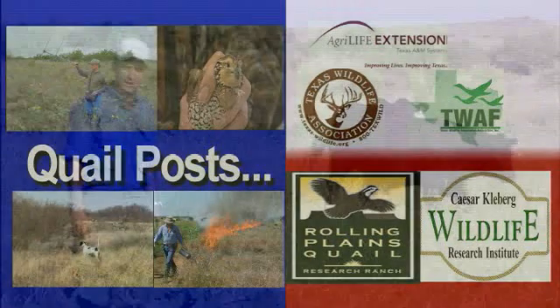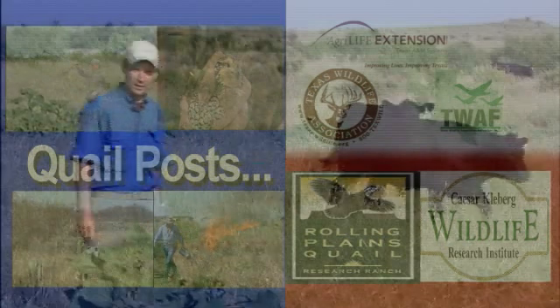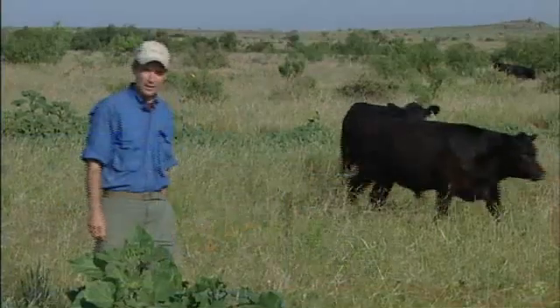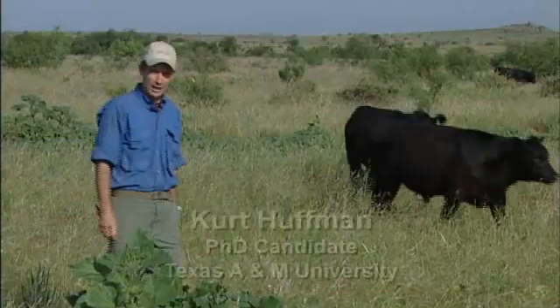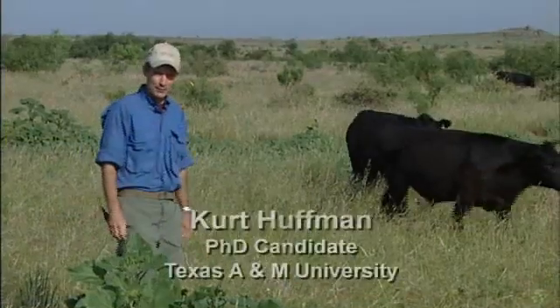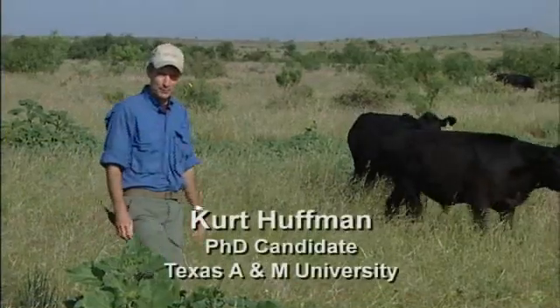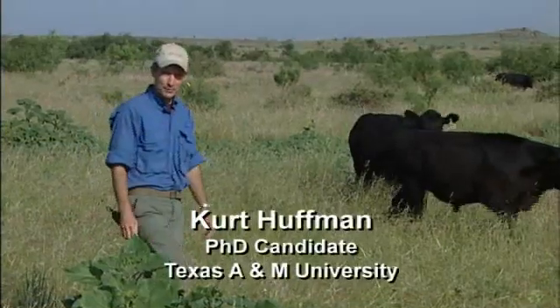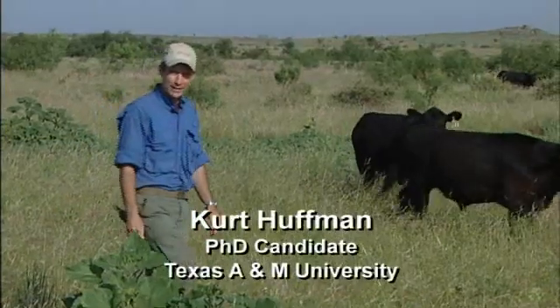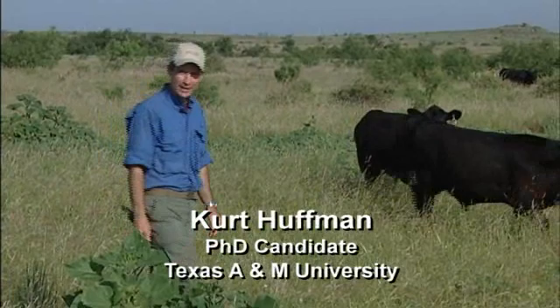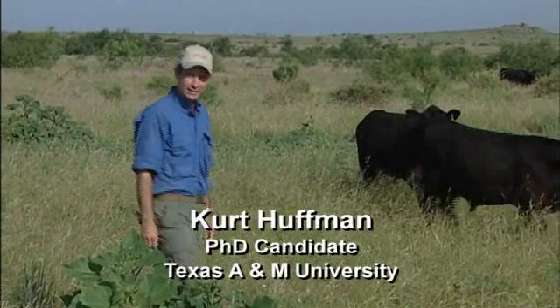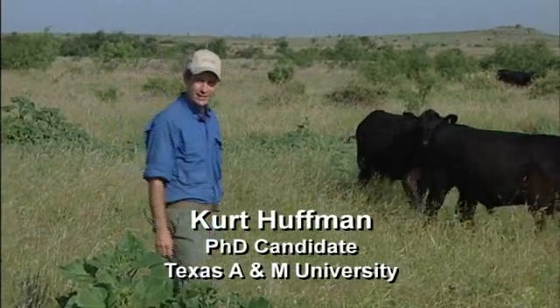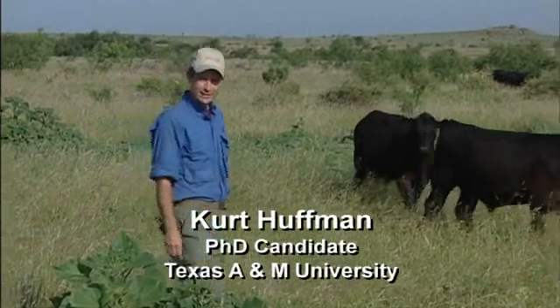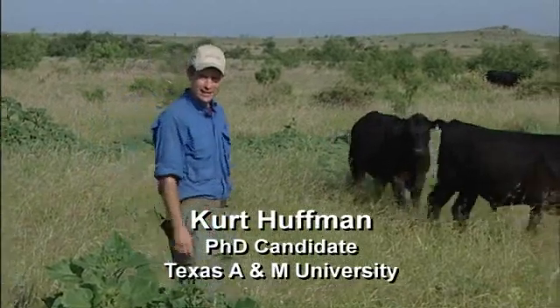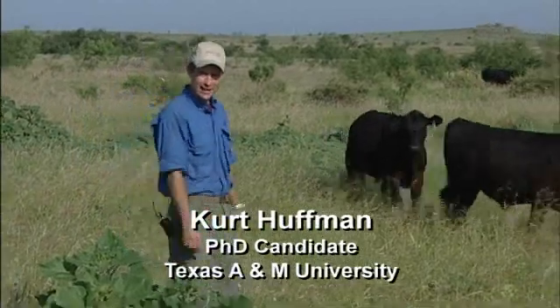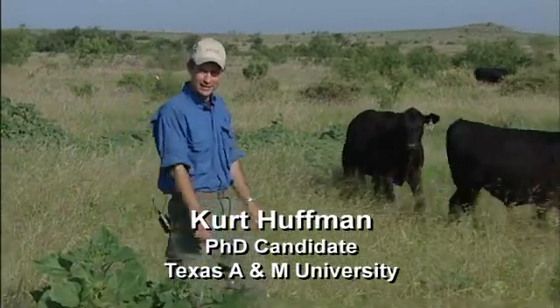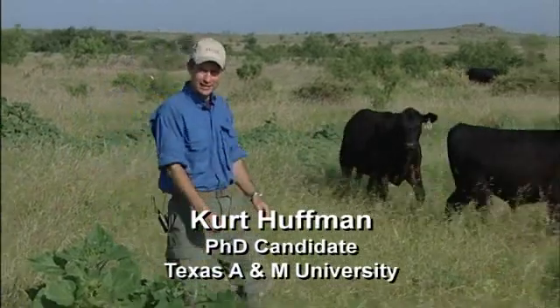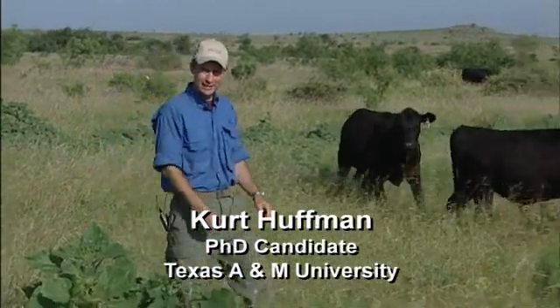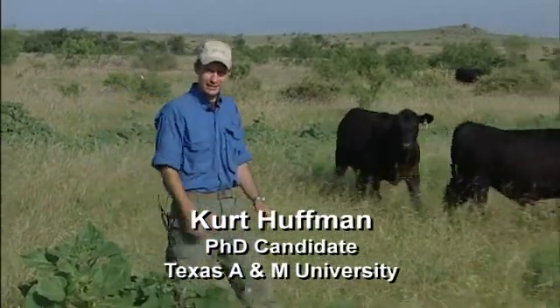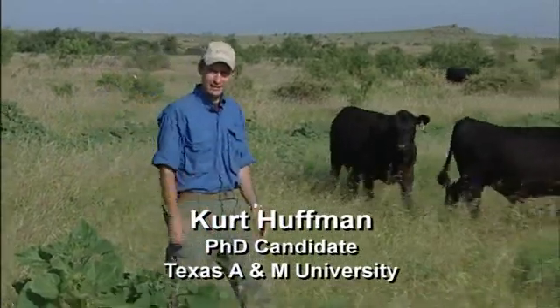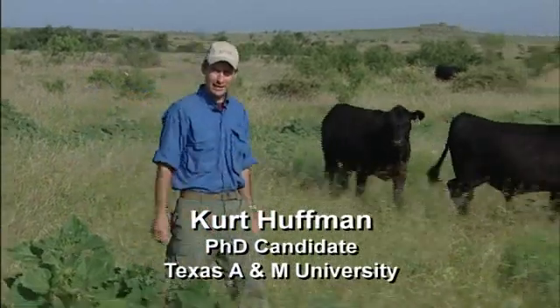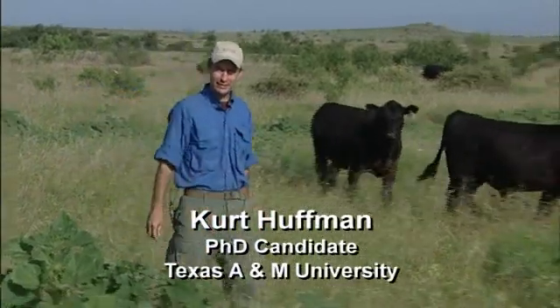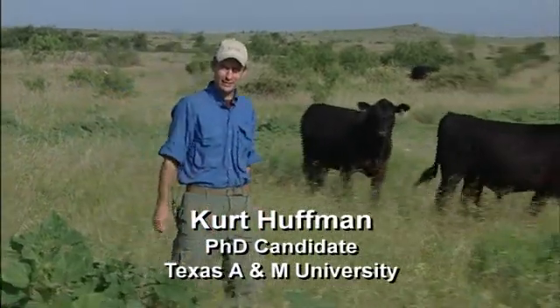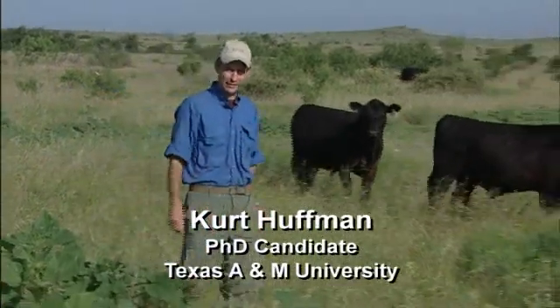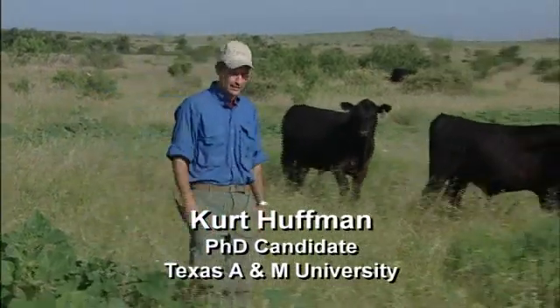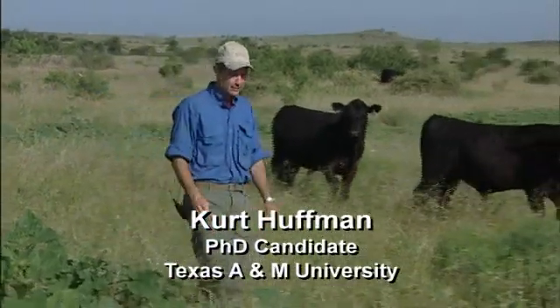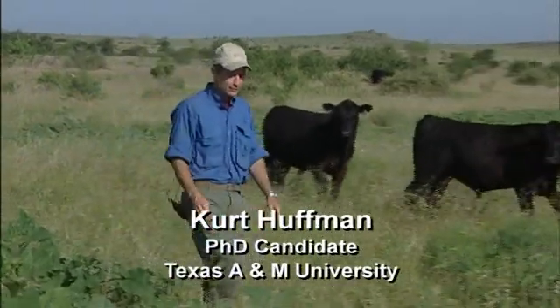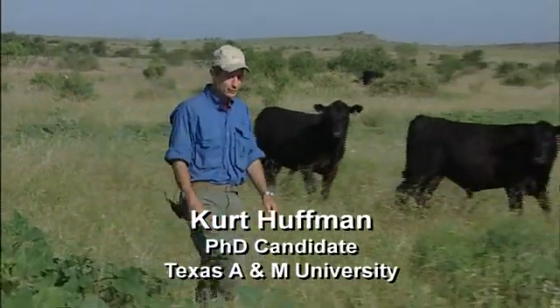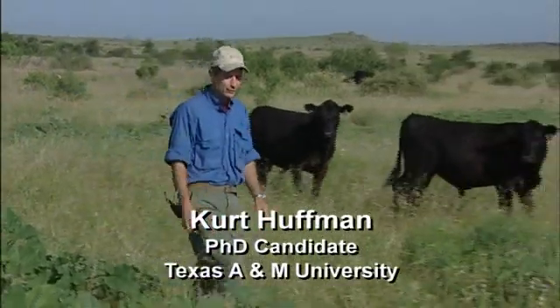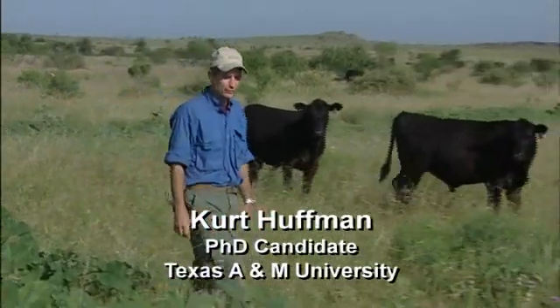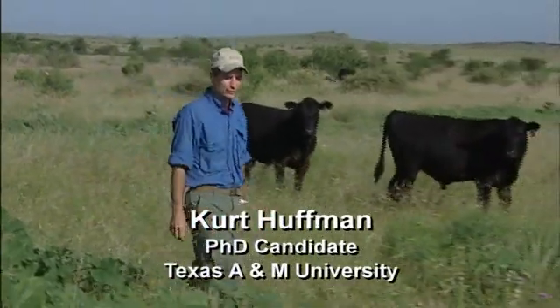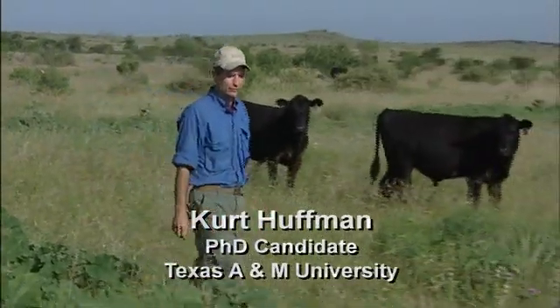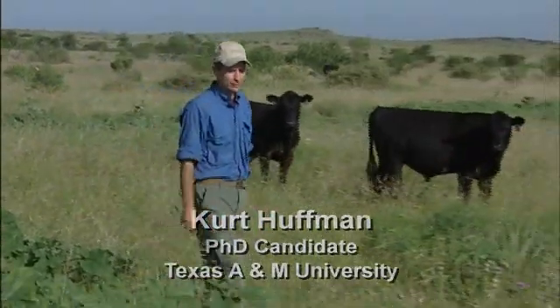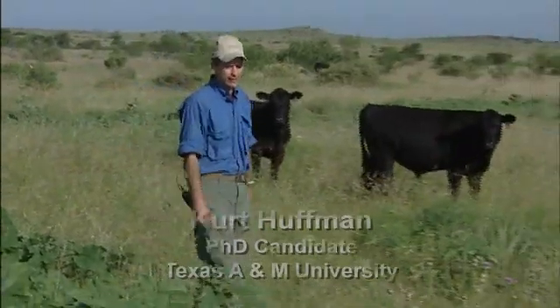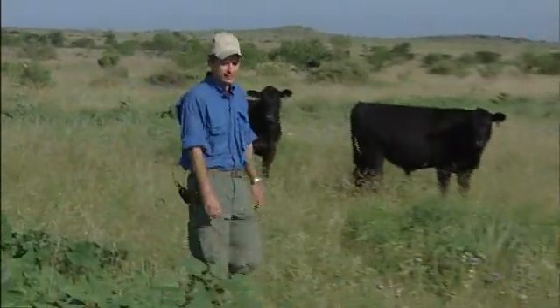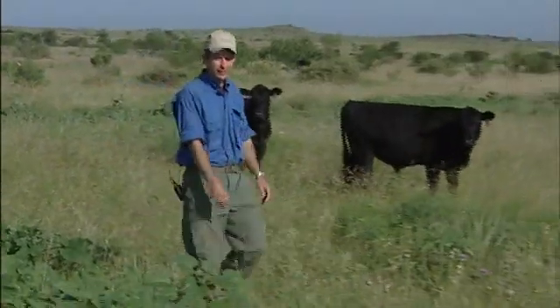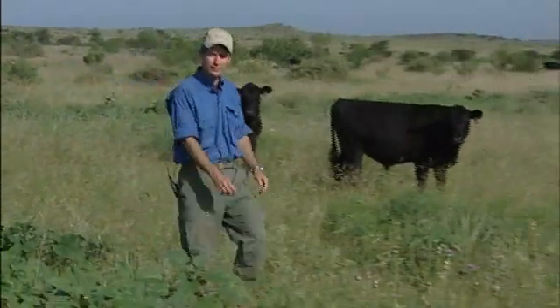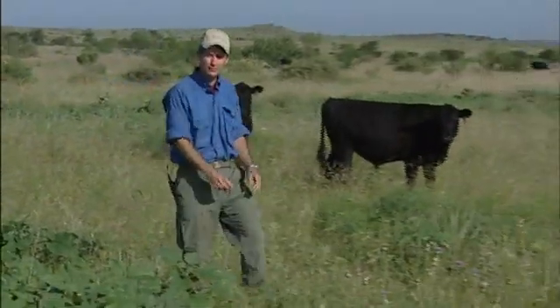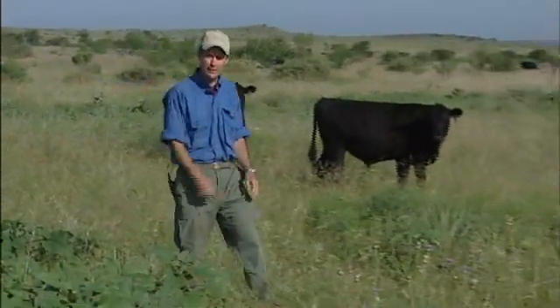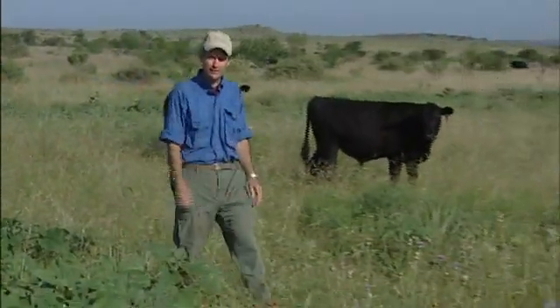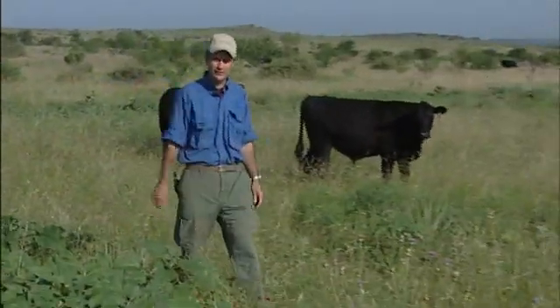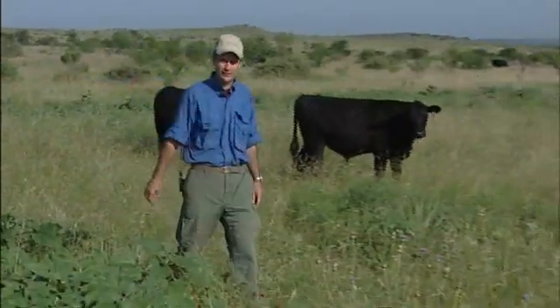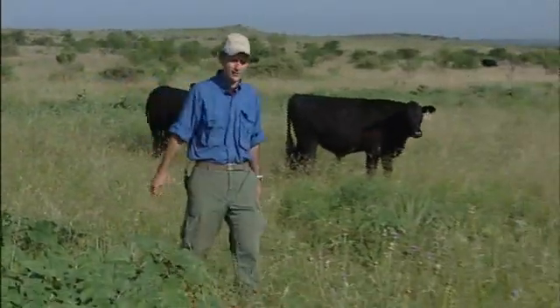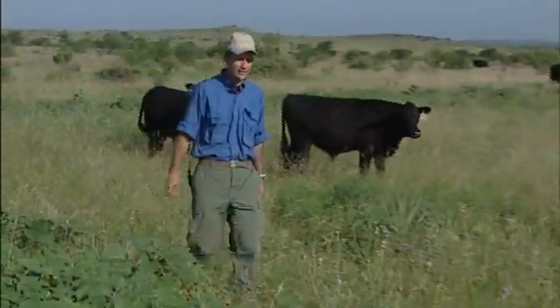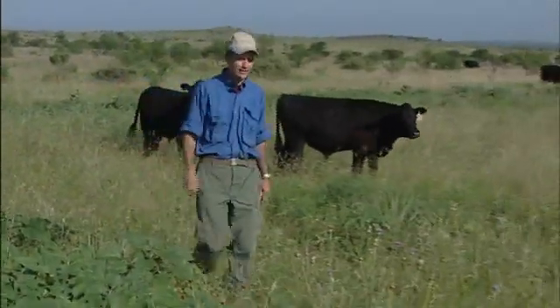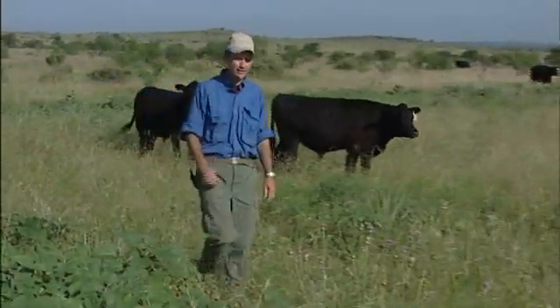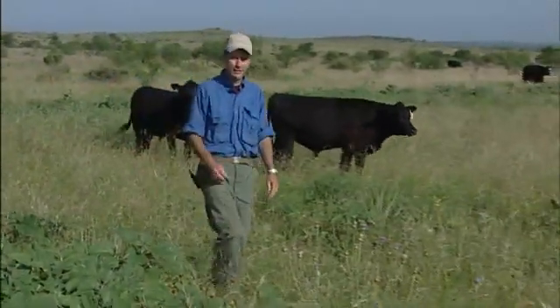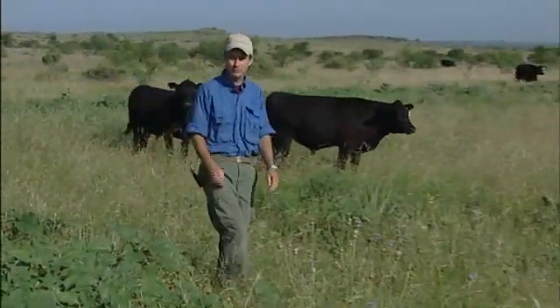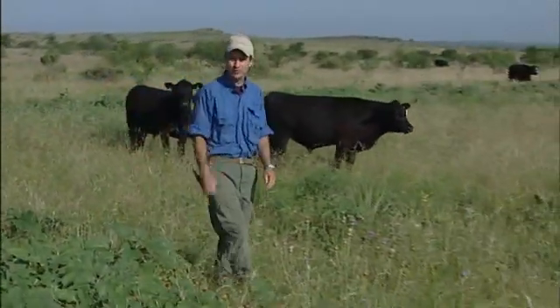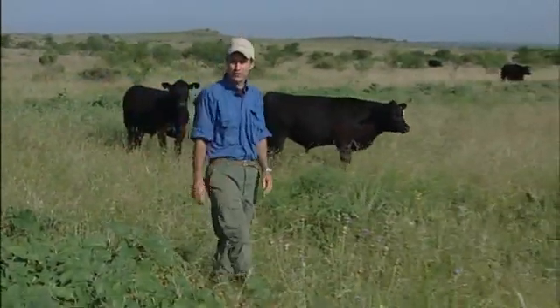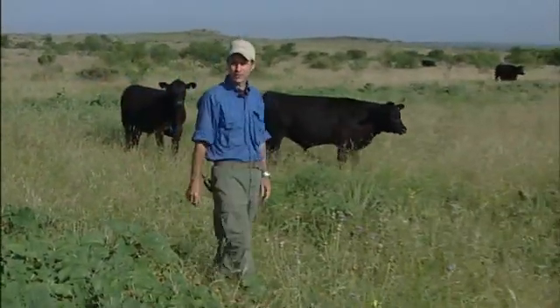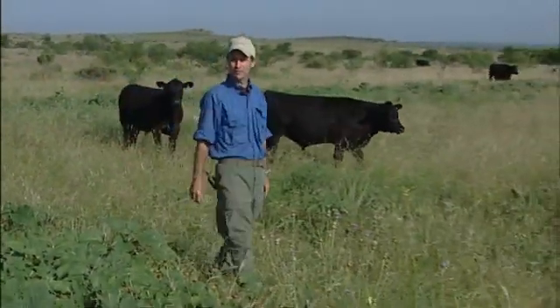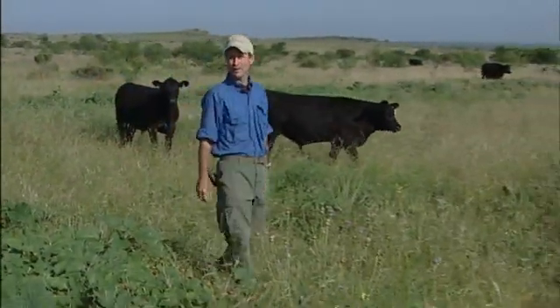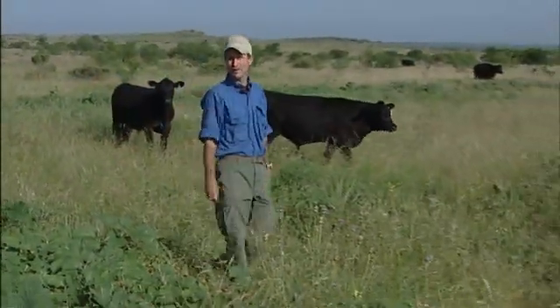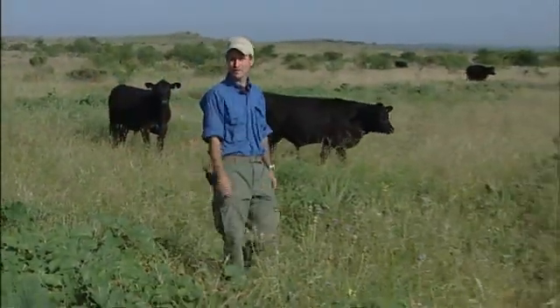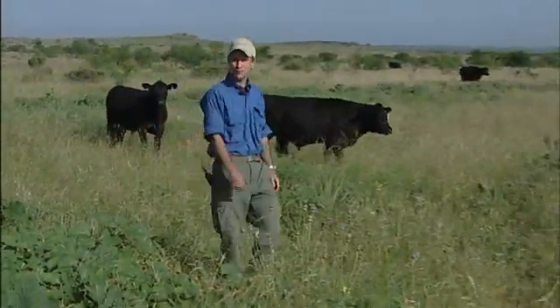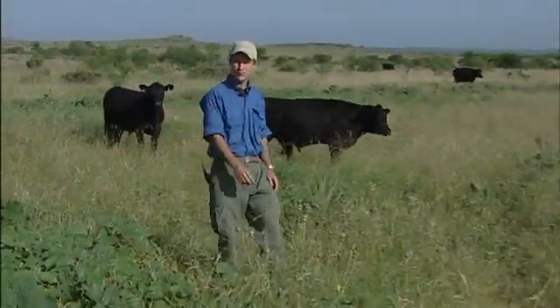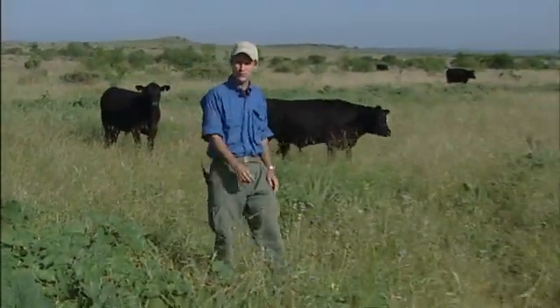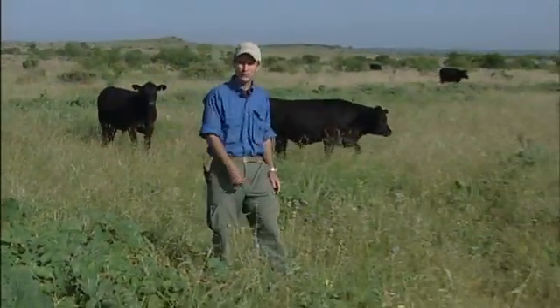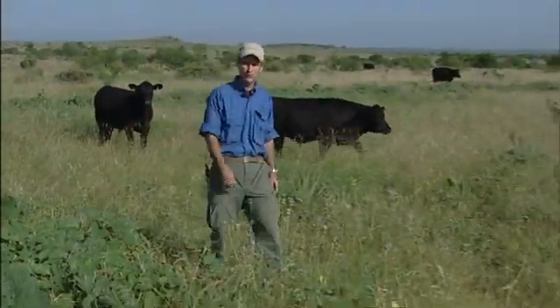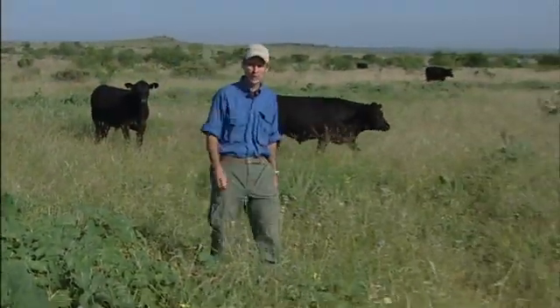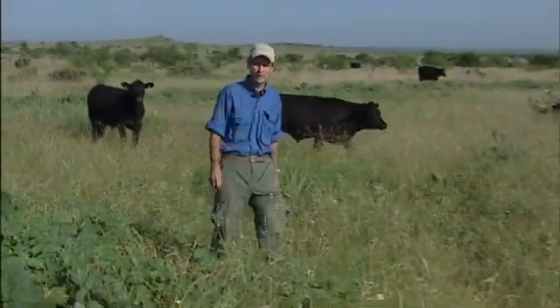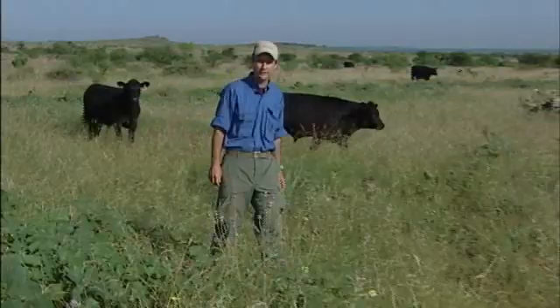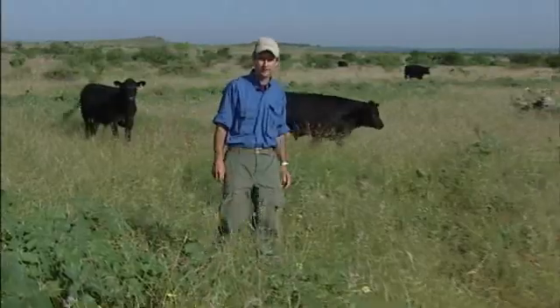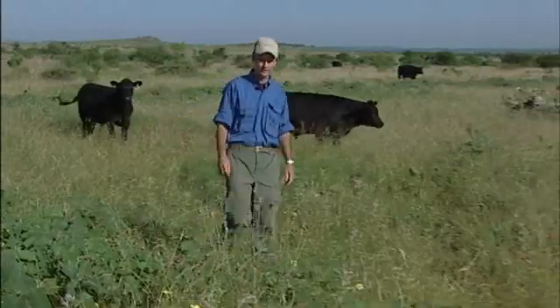I'm a Ph.D. candidate at Texas A&M University. For my dissertation, I'm studying patch burn grazing.